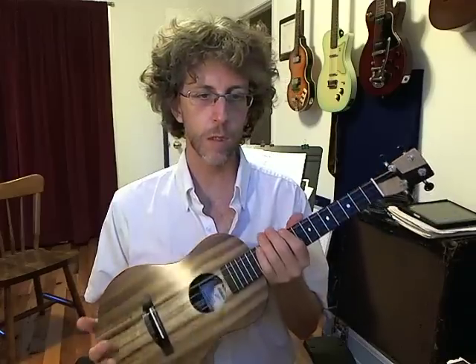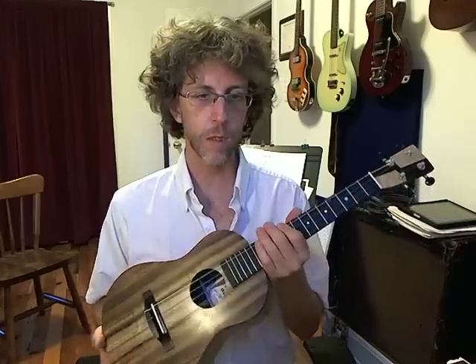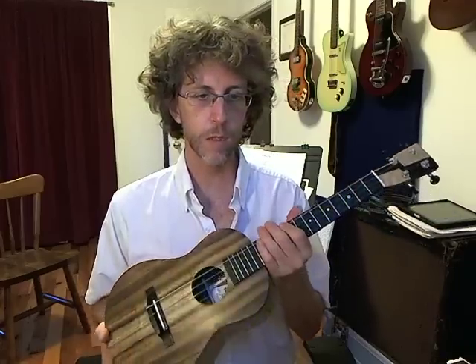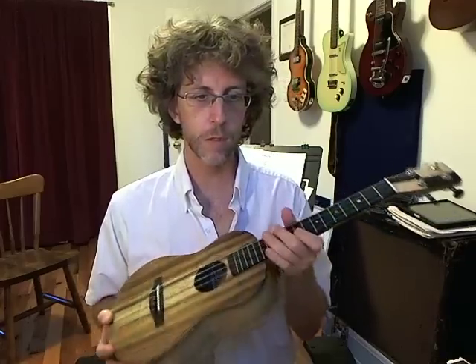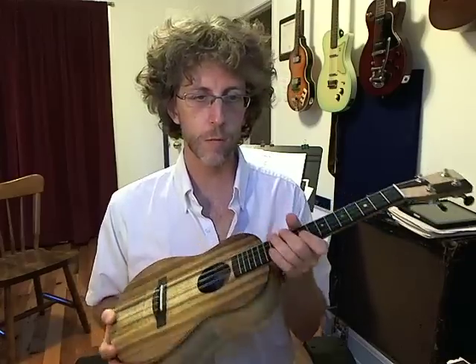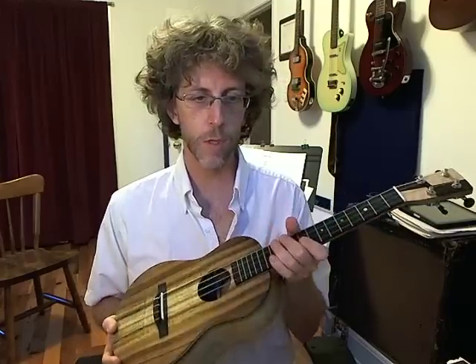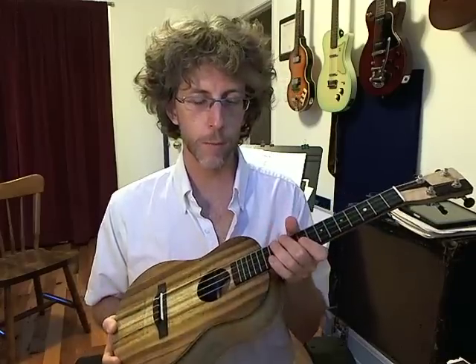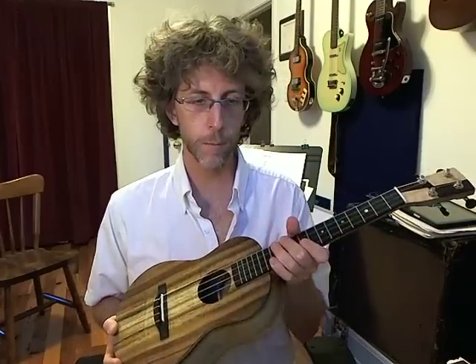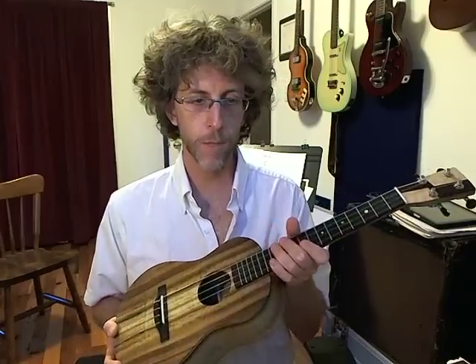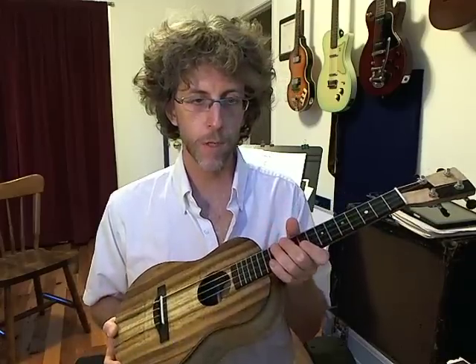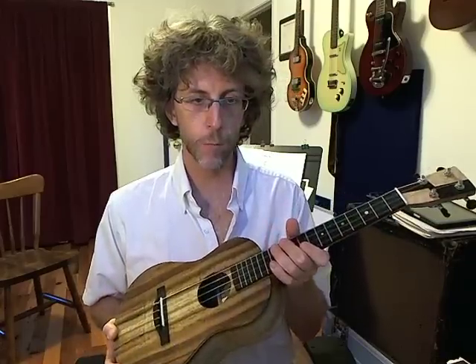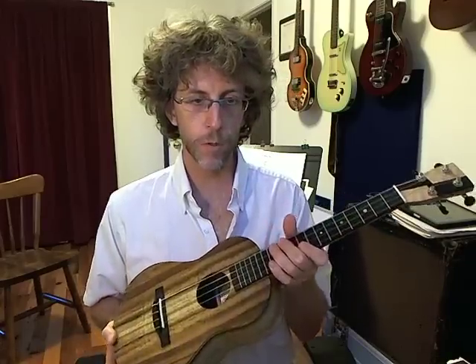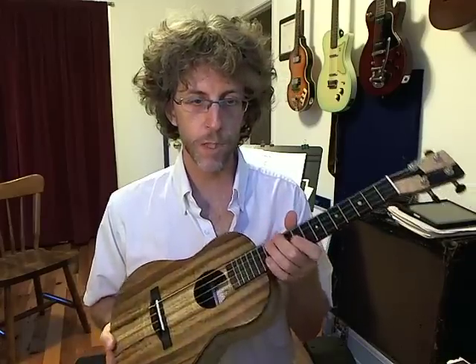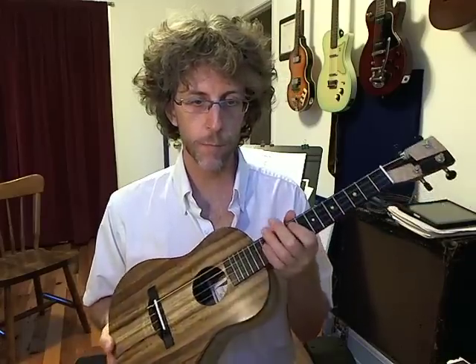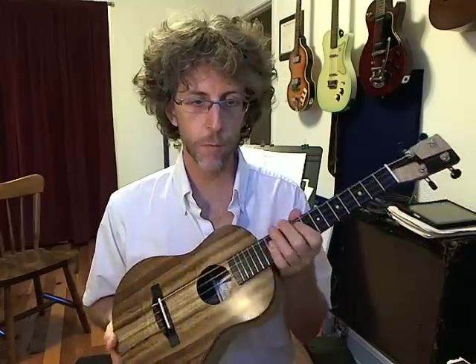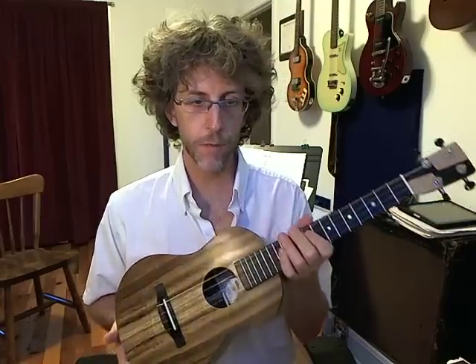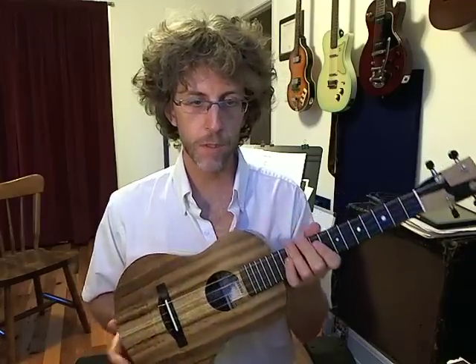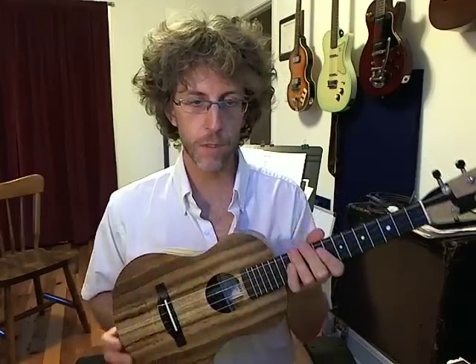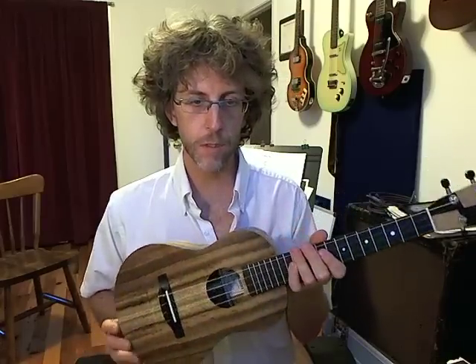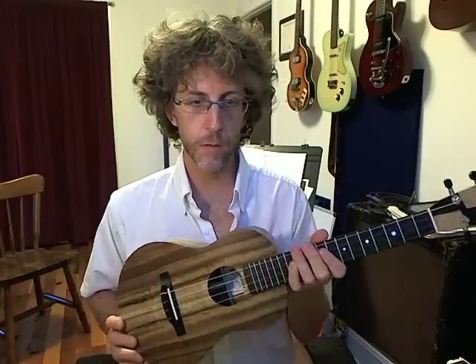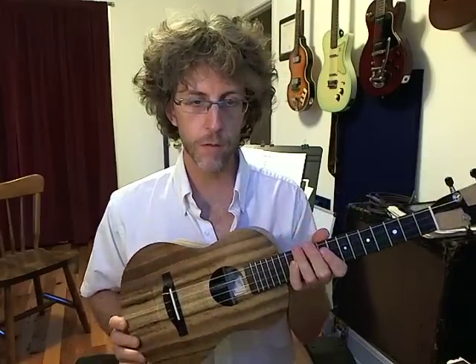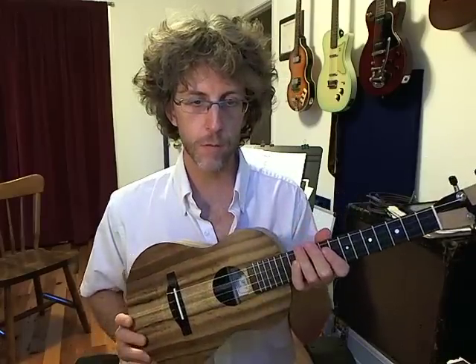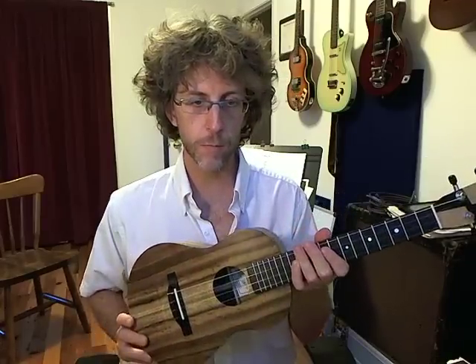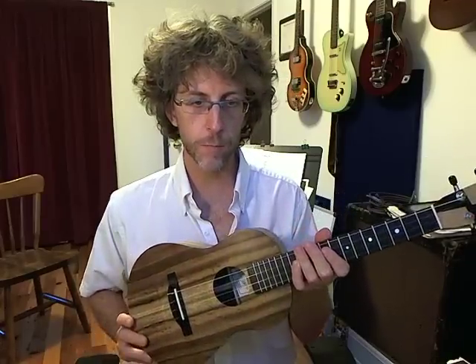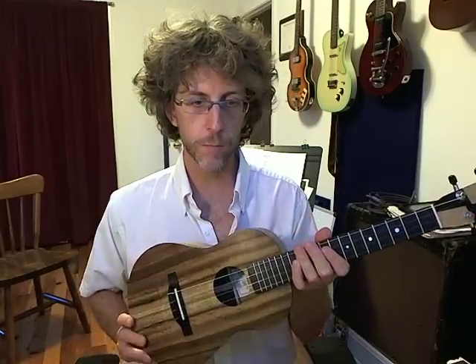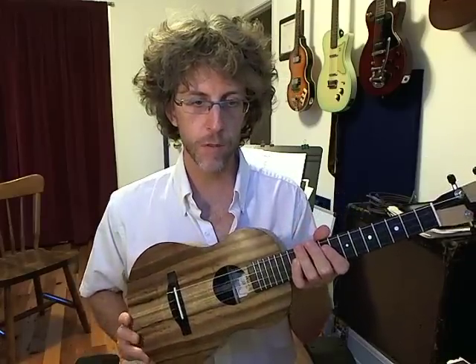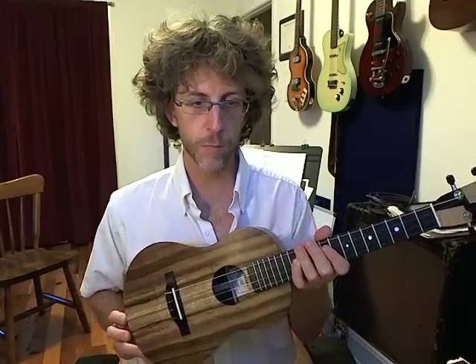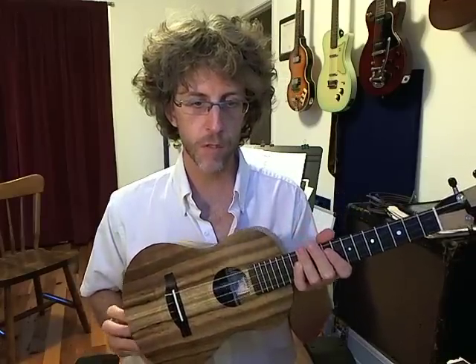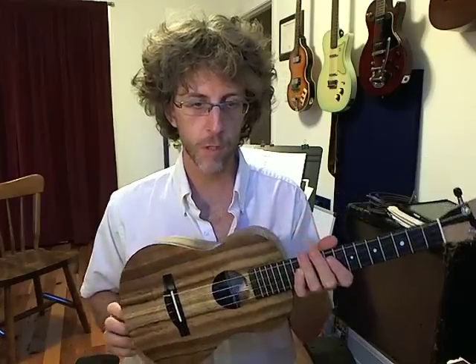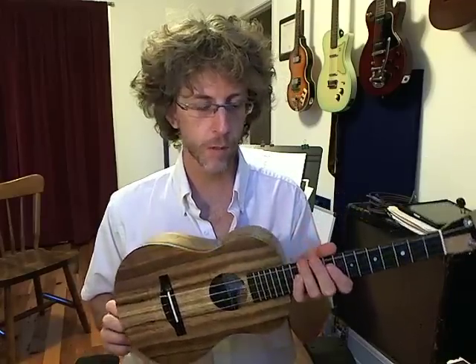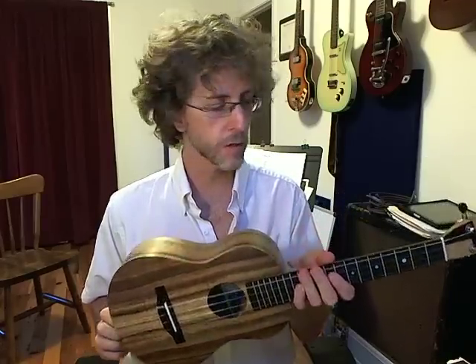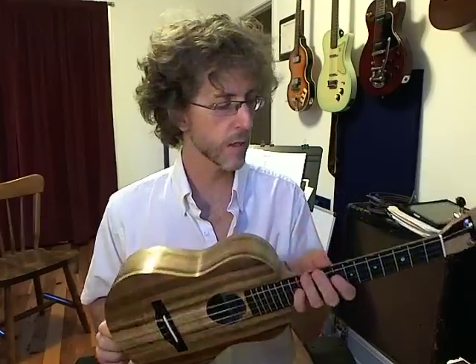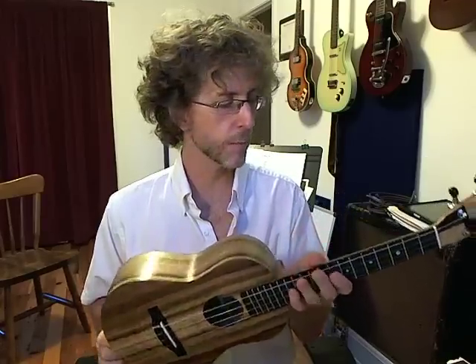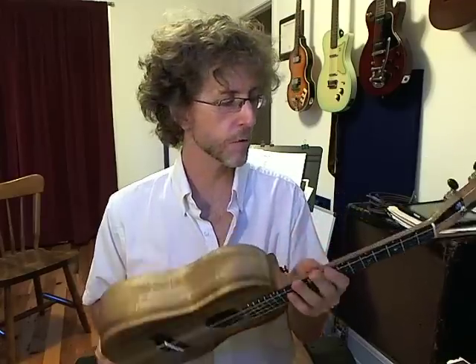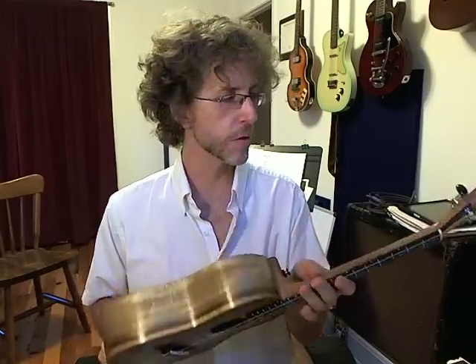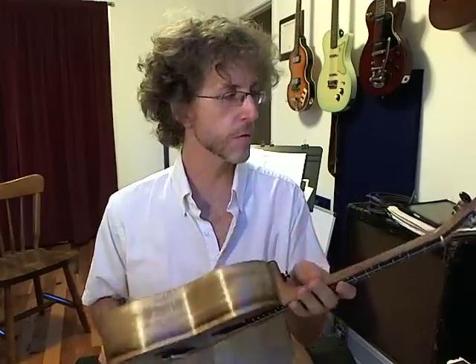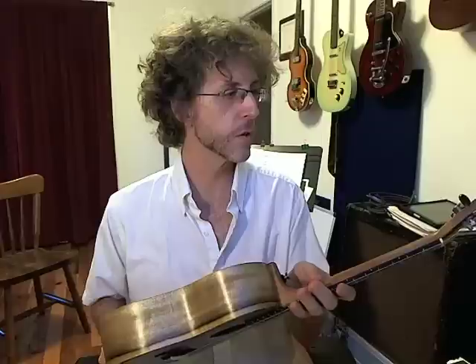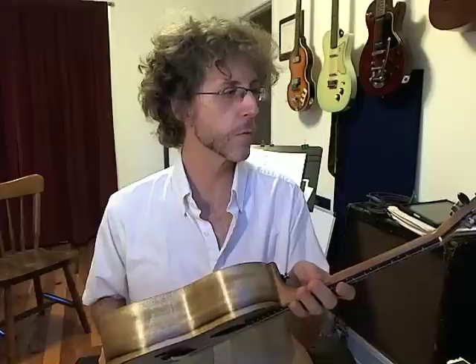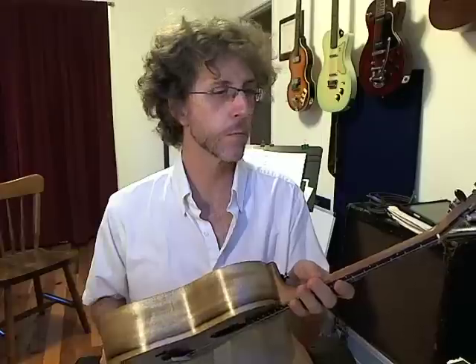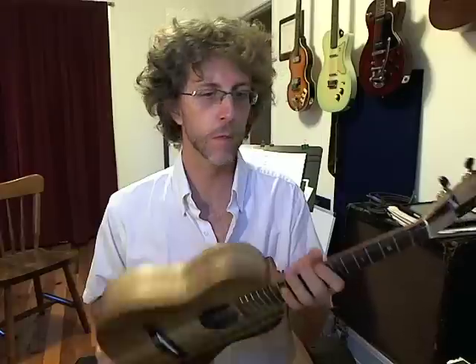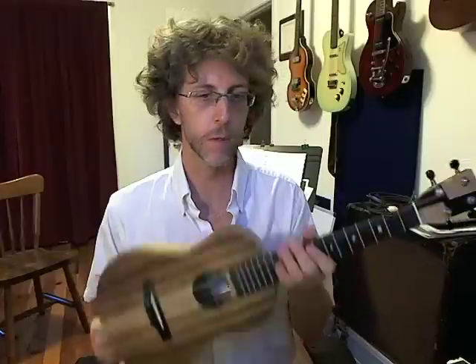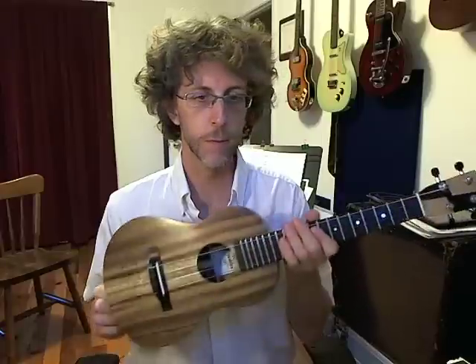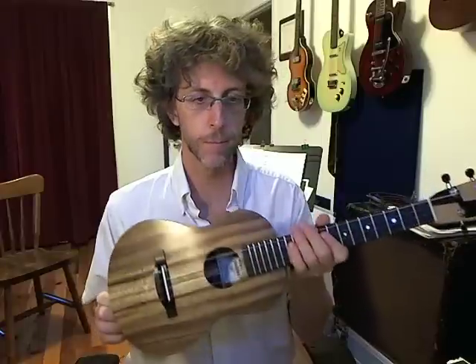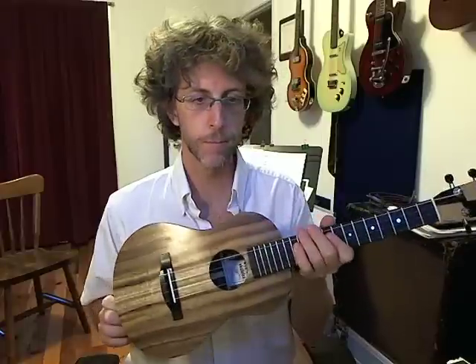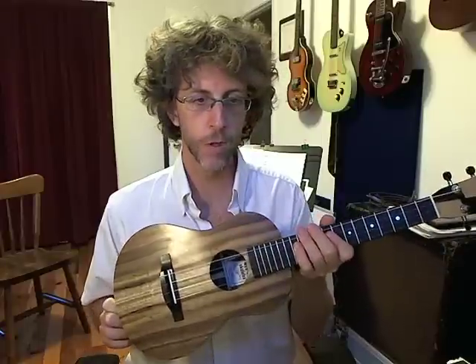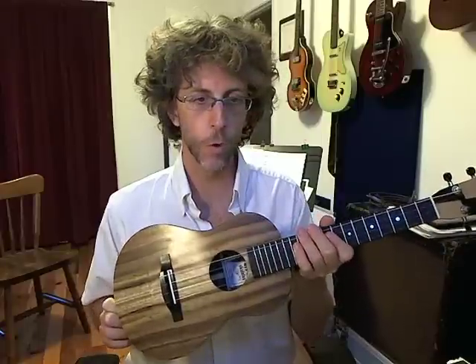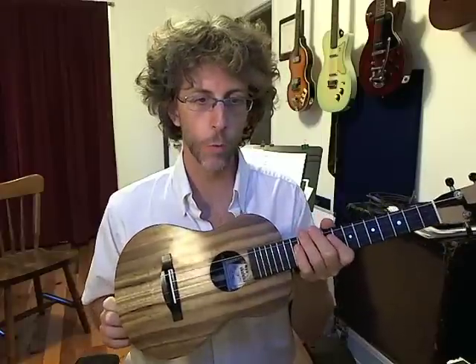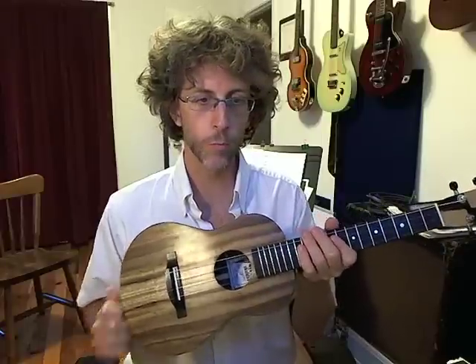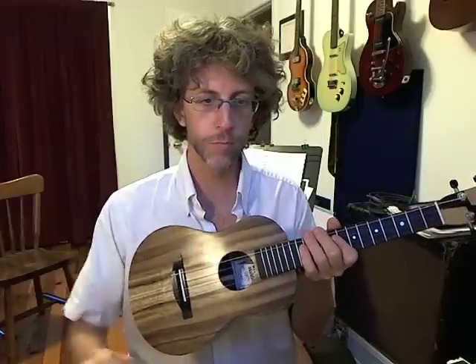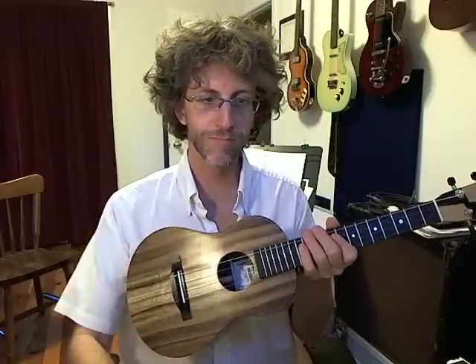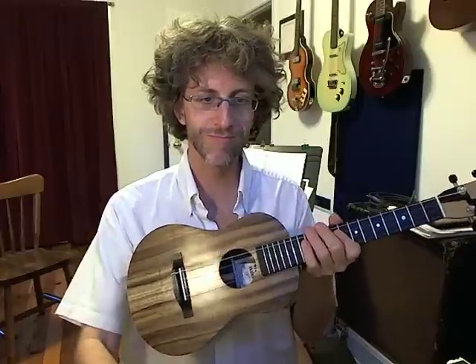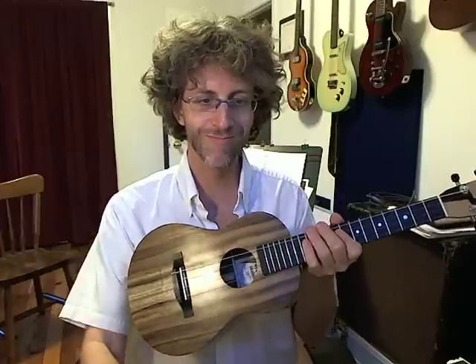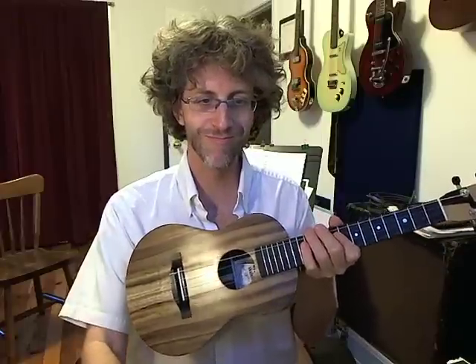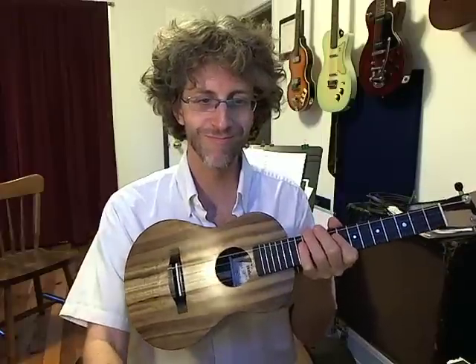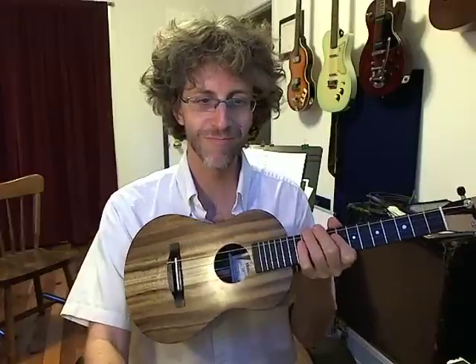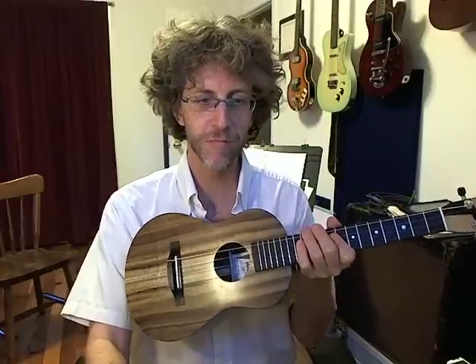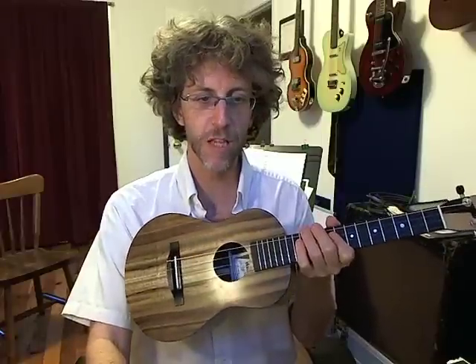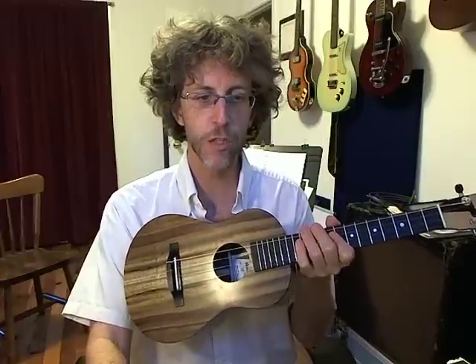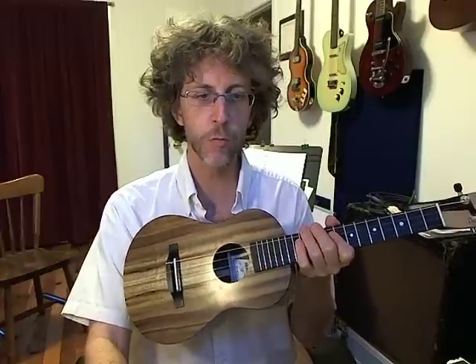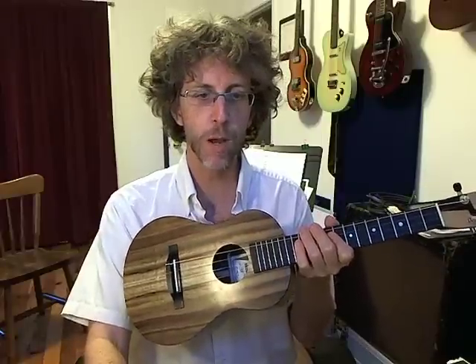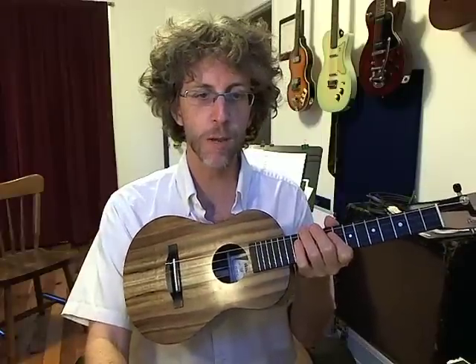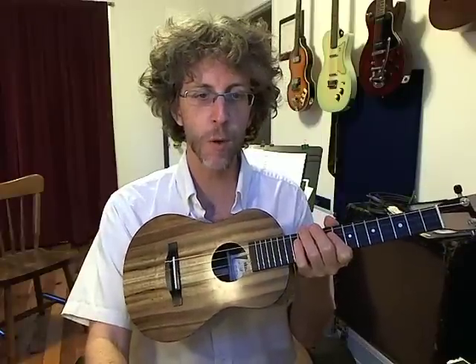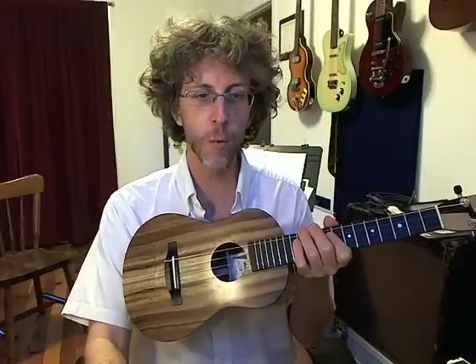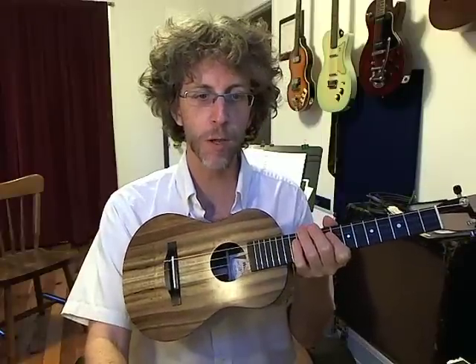I'll get into more depth with this and do some song samples here too. Cool. Thank you, Maya Moe.